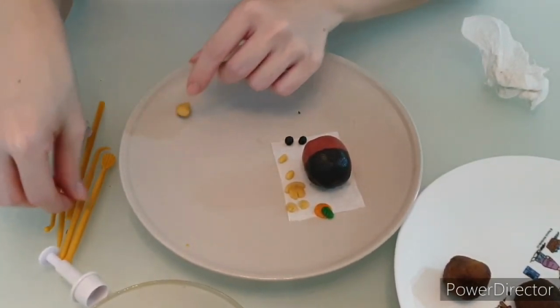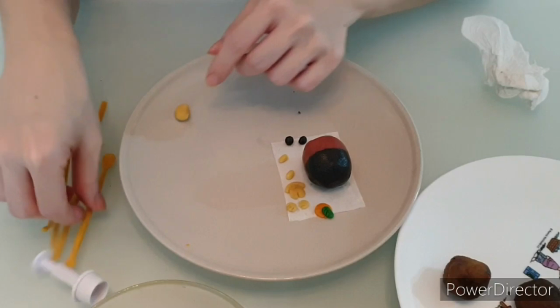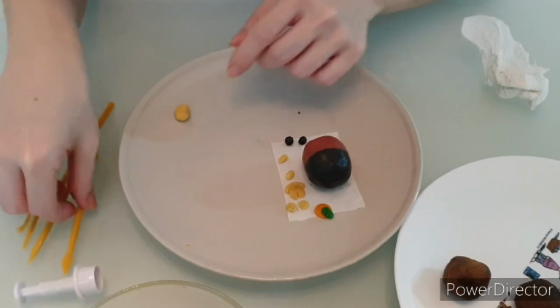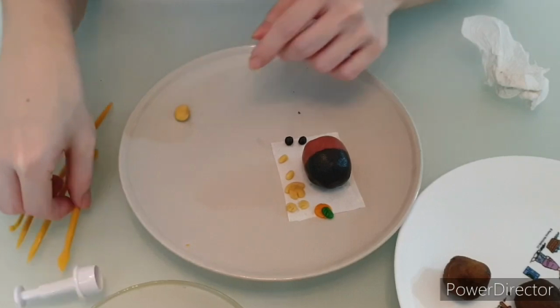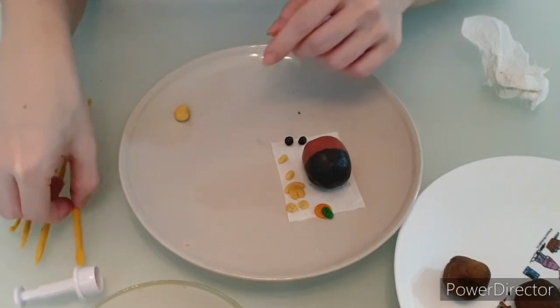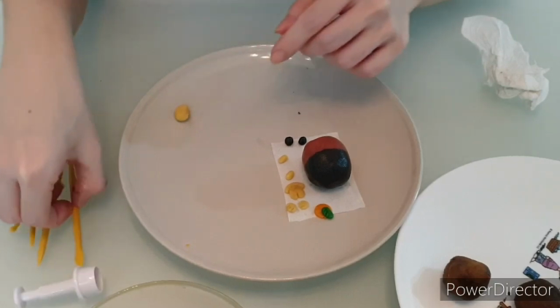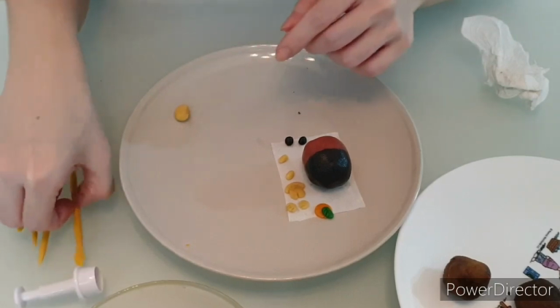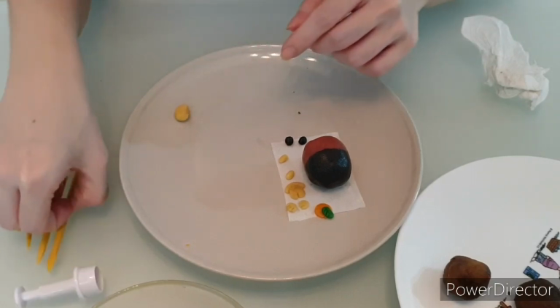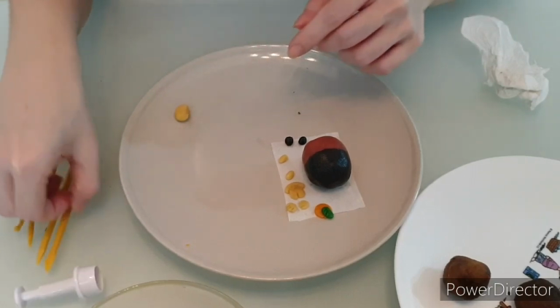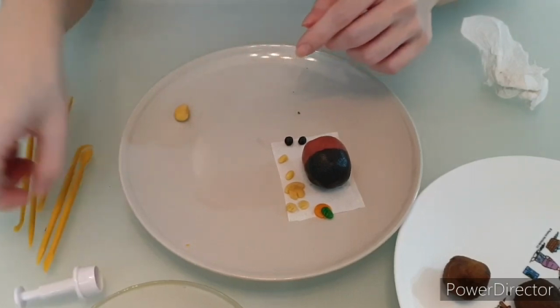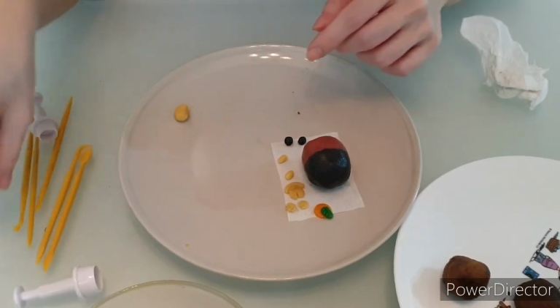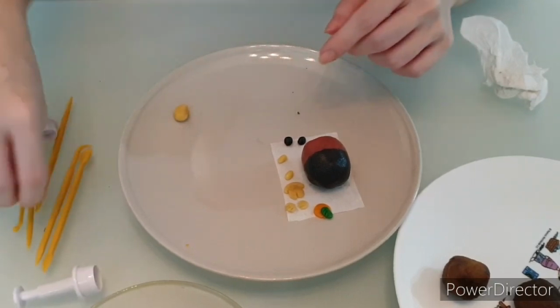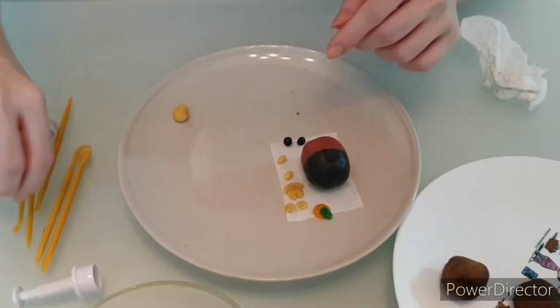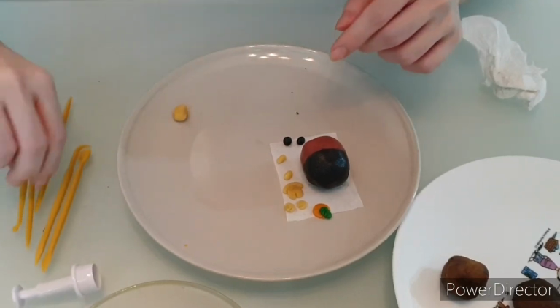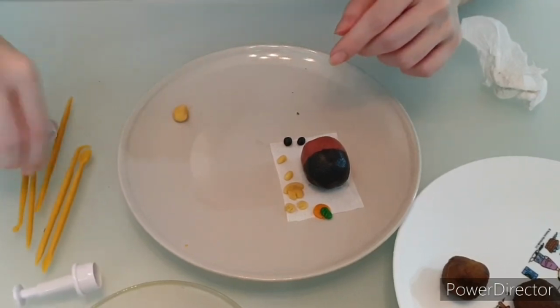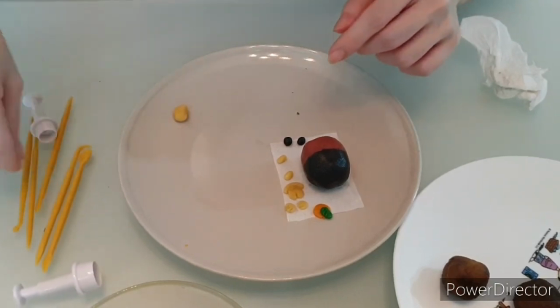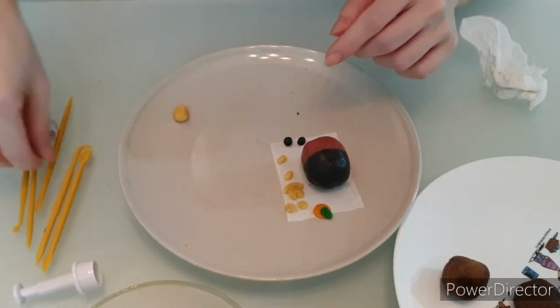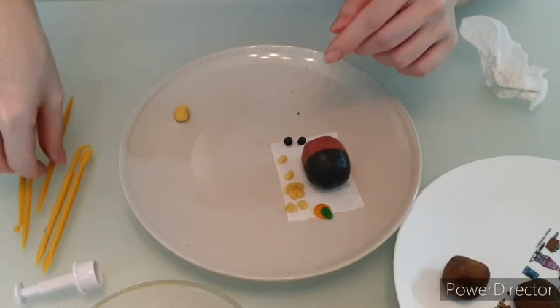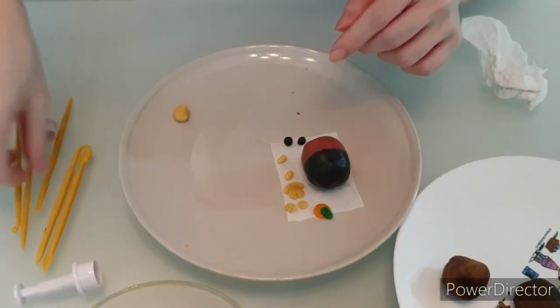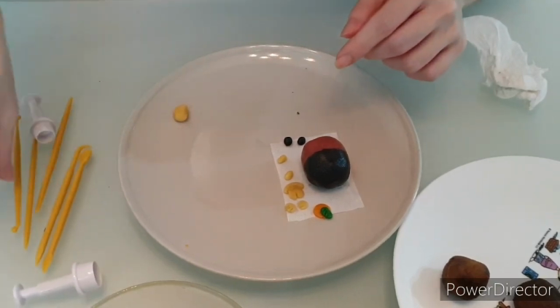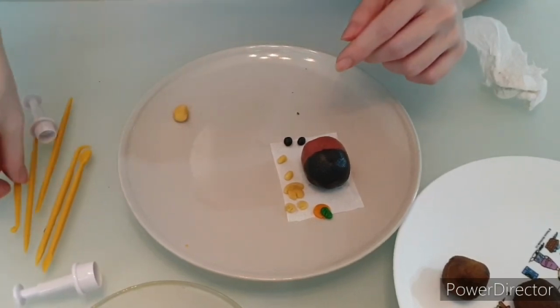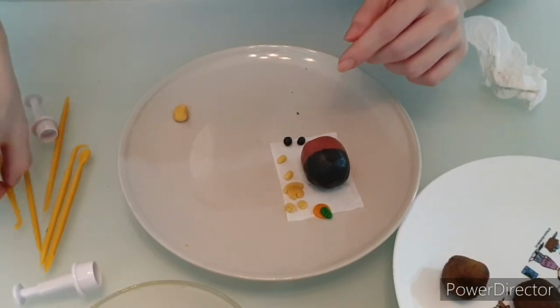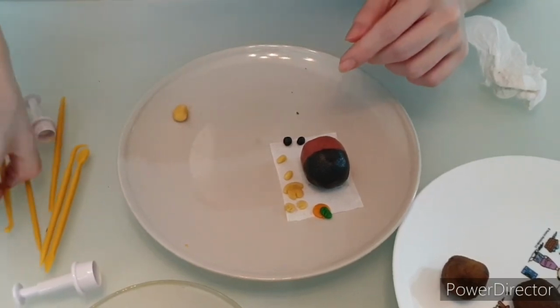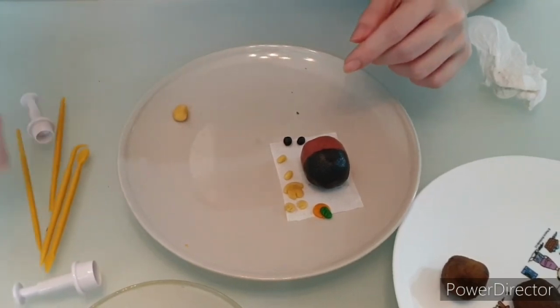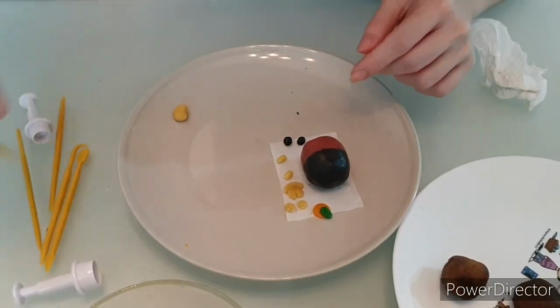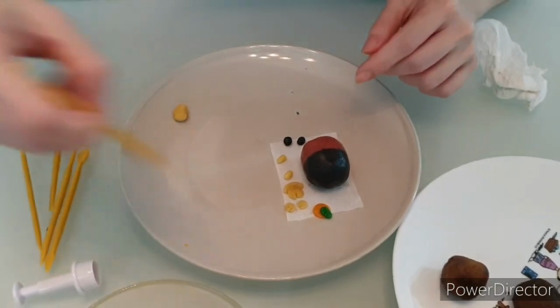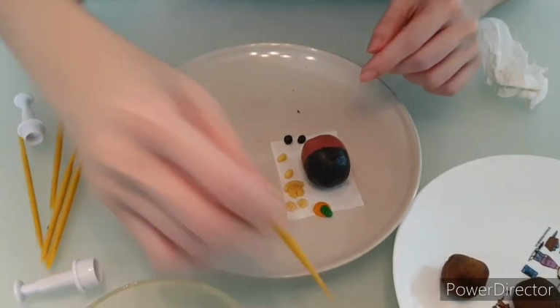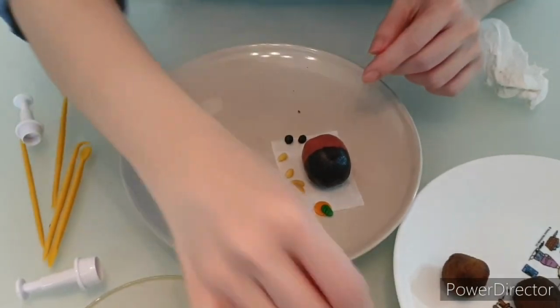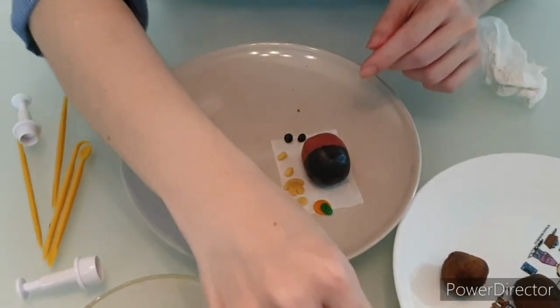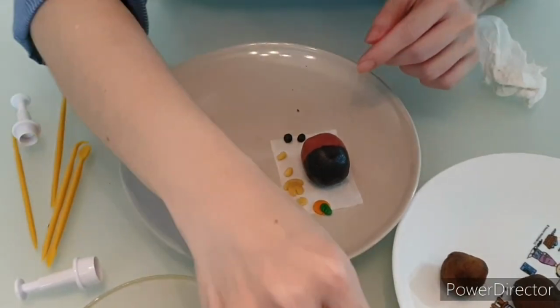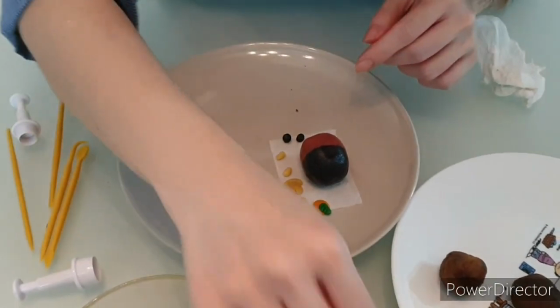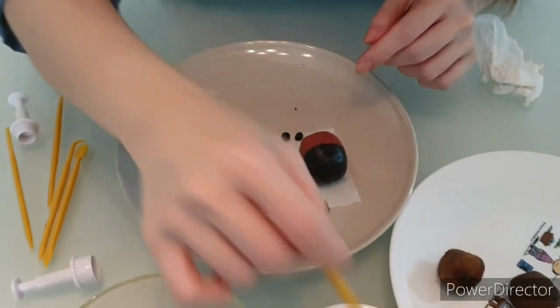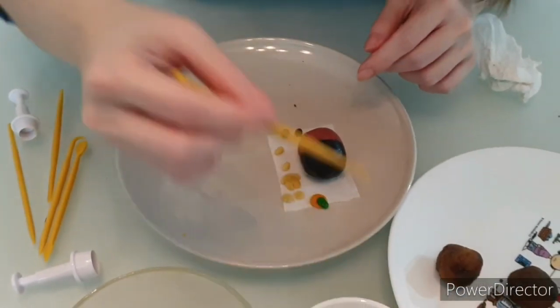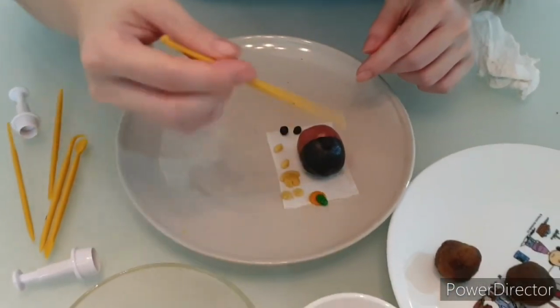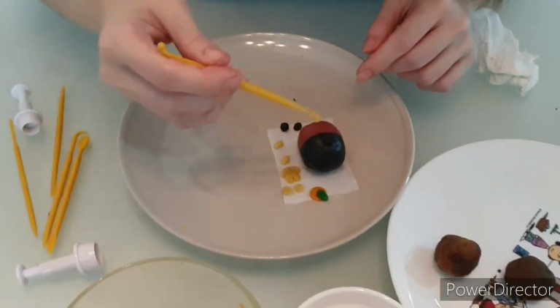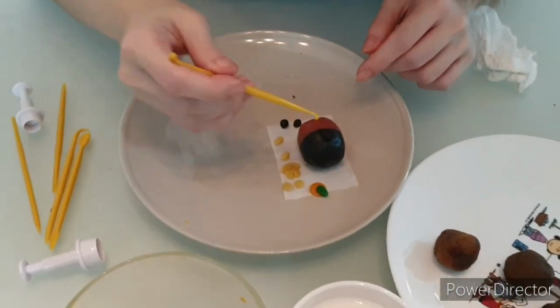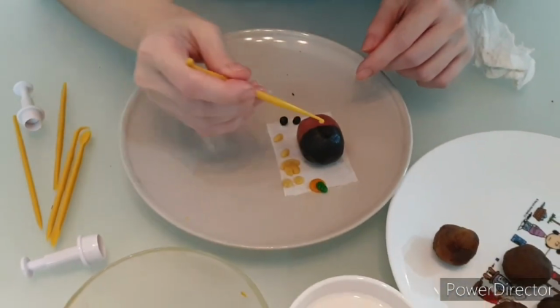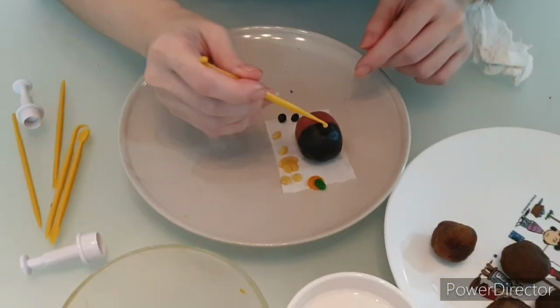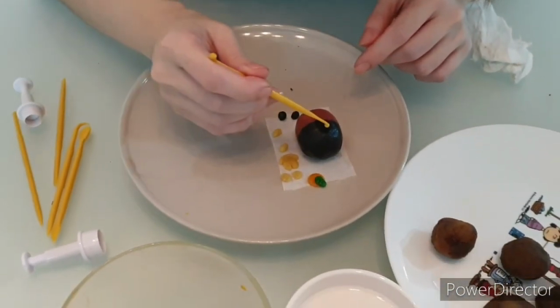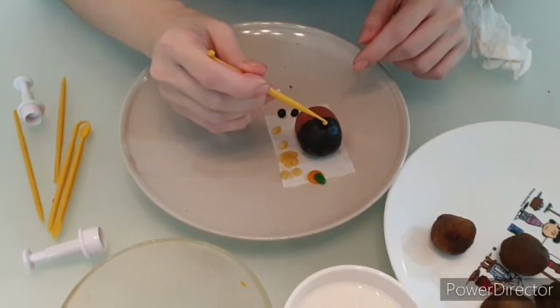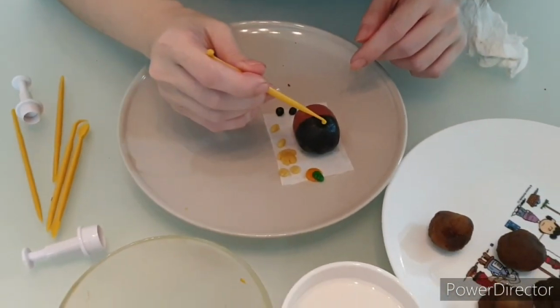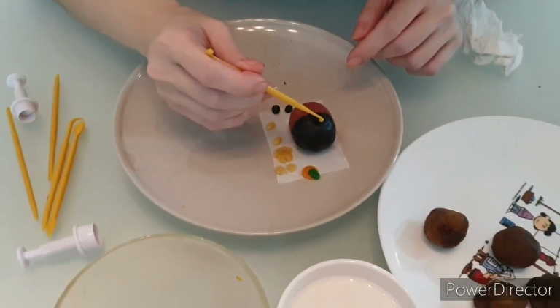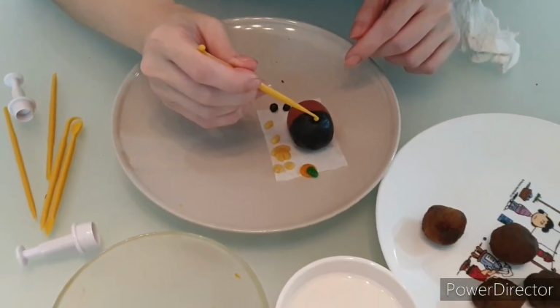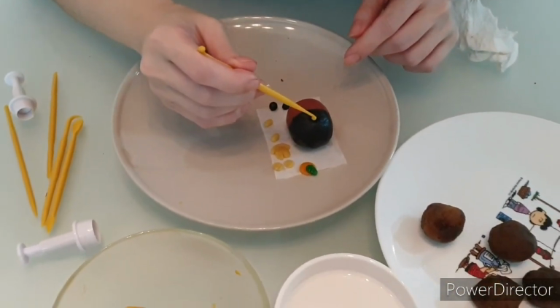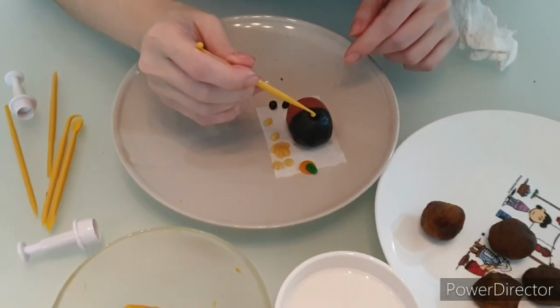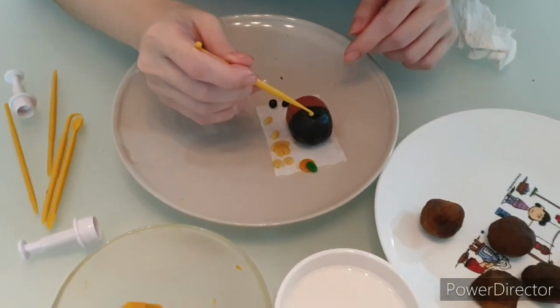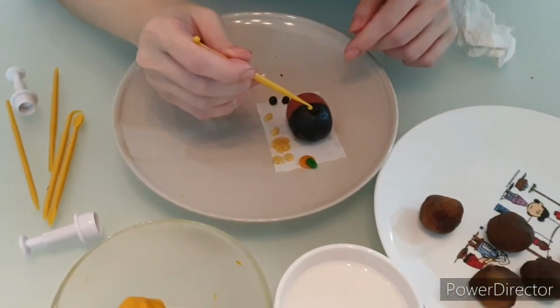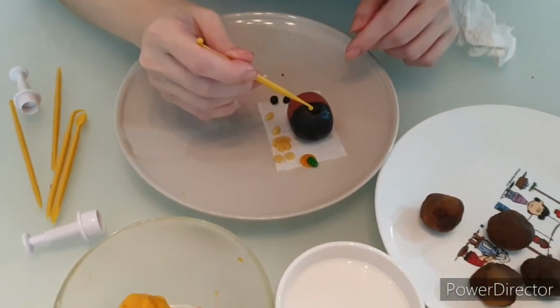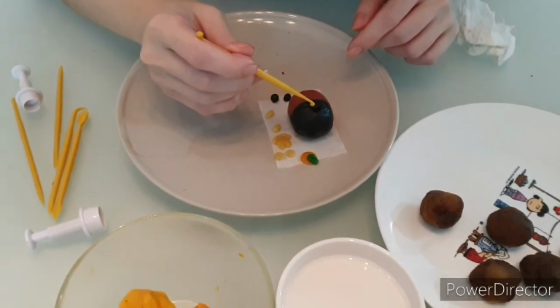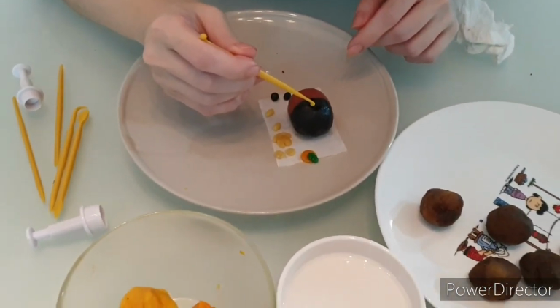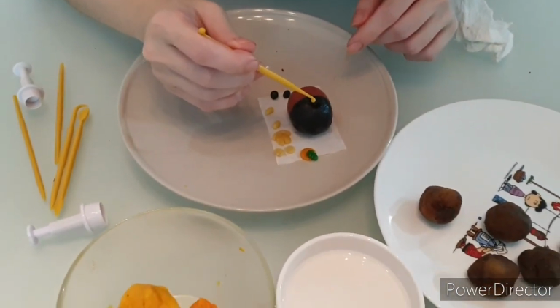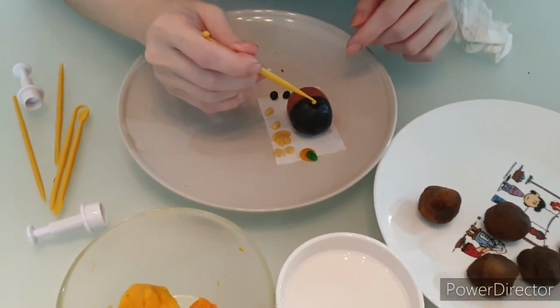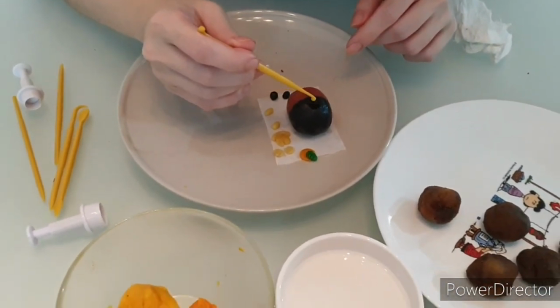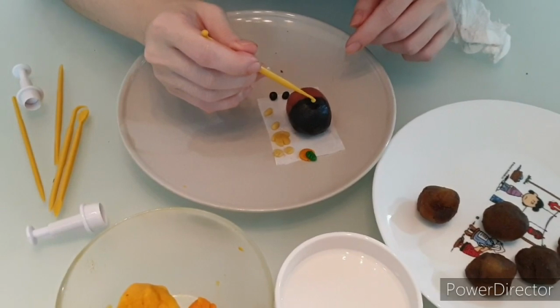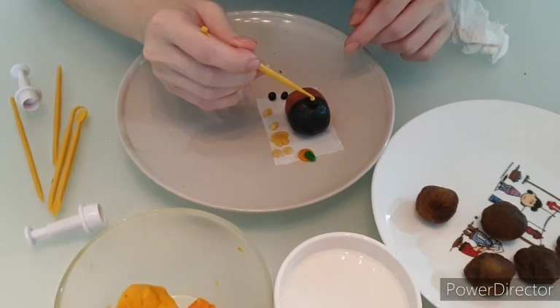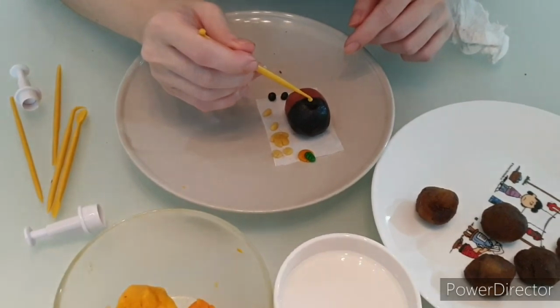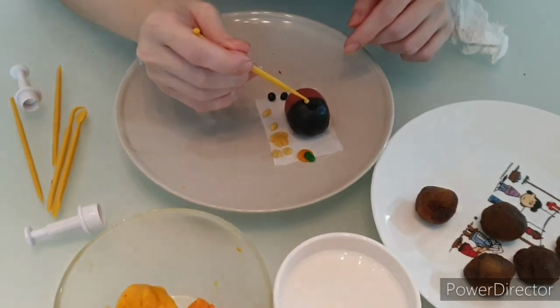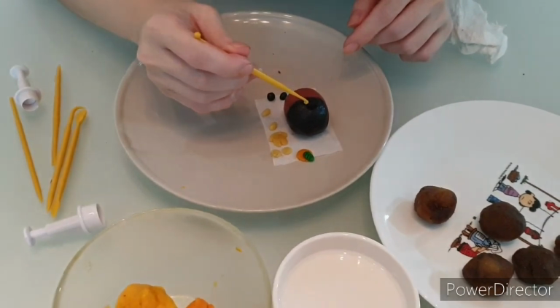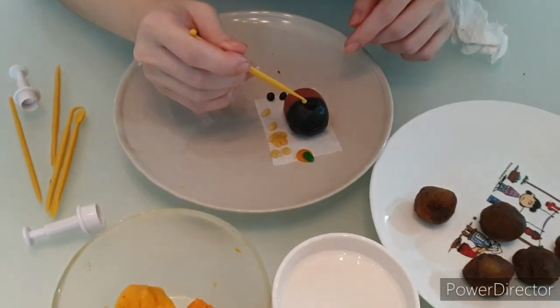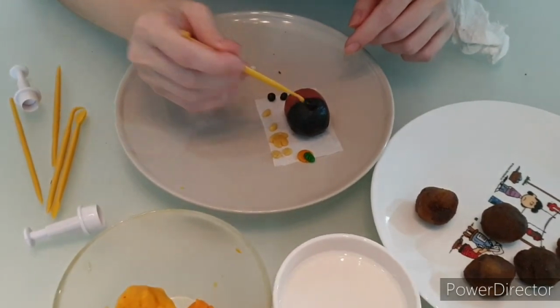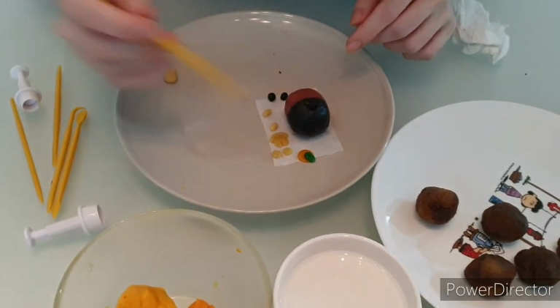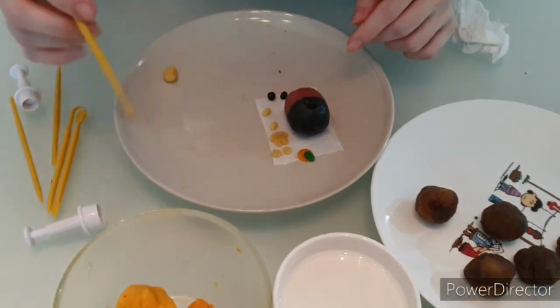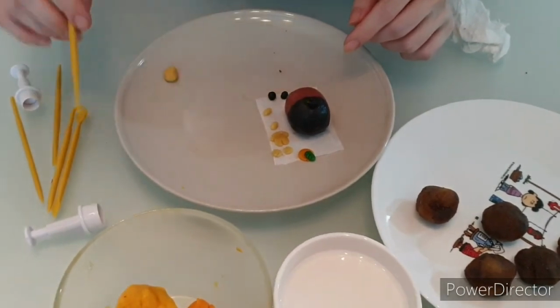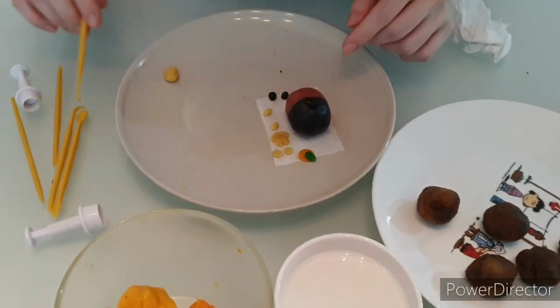Okay, I'm going to place the face. But of course, you need to tap some water to make sure that the face actually sticks.